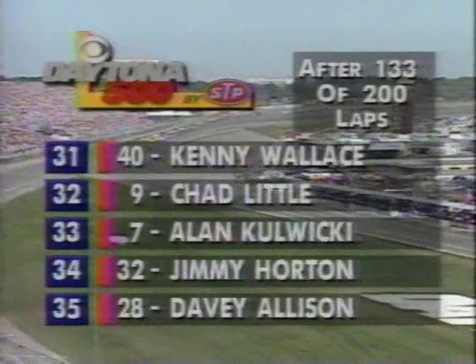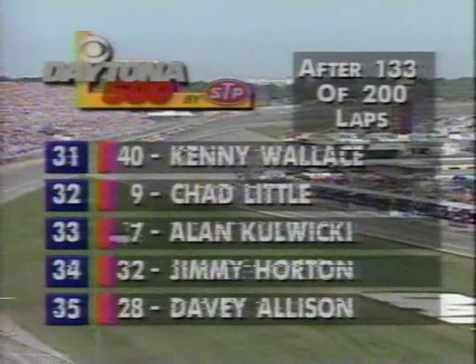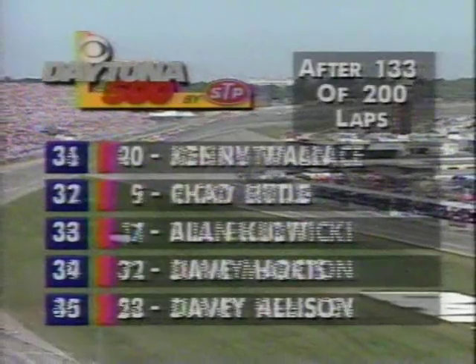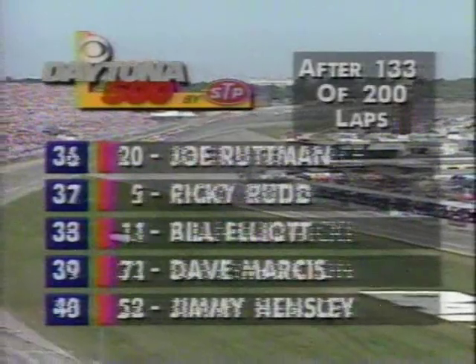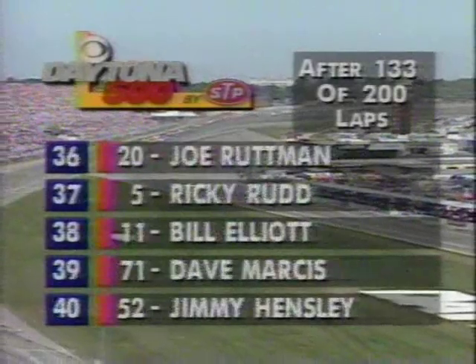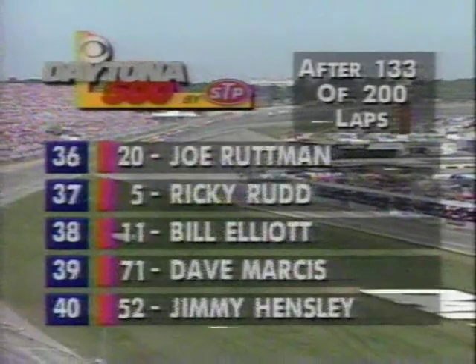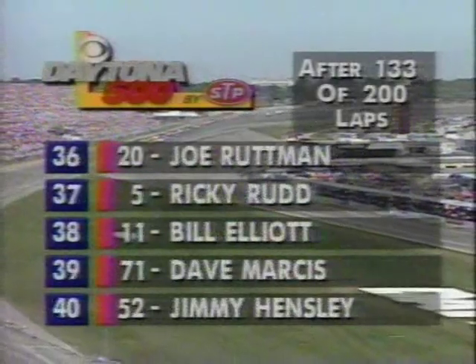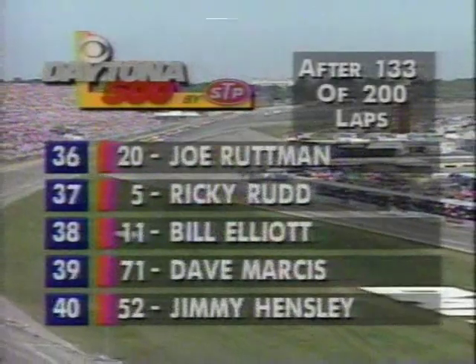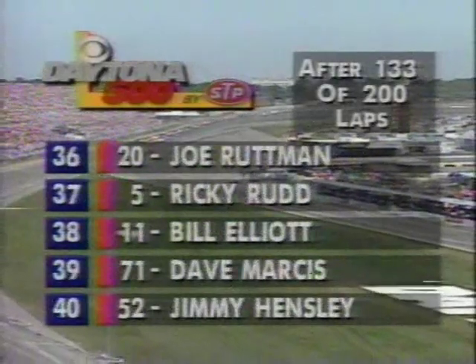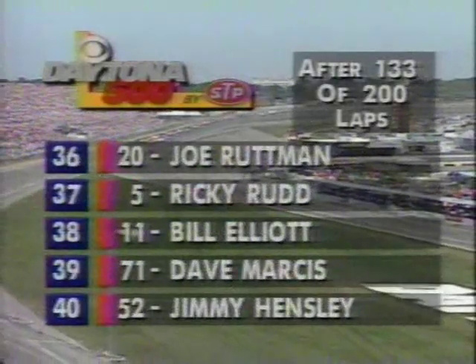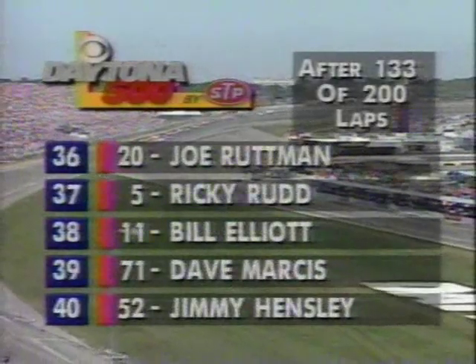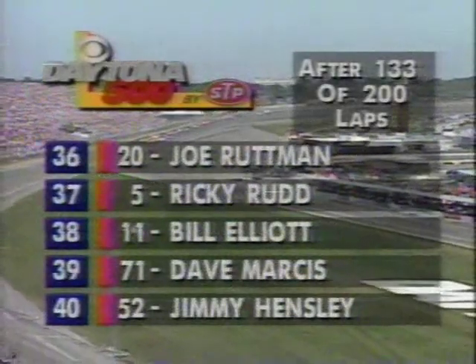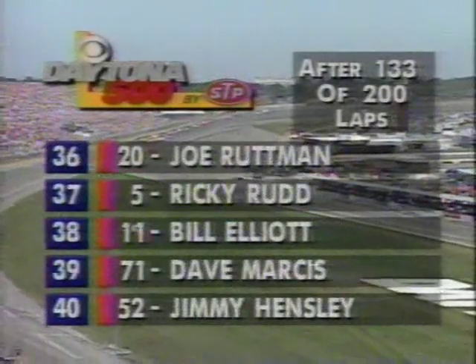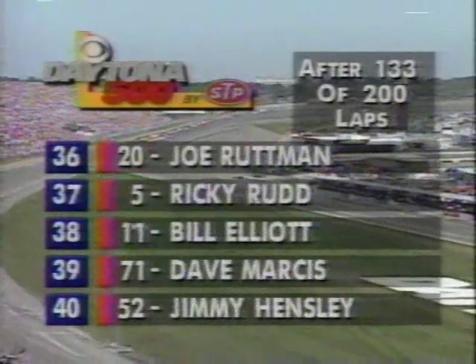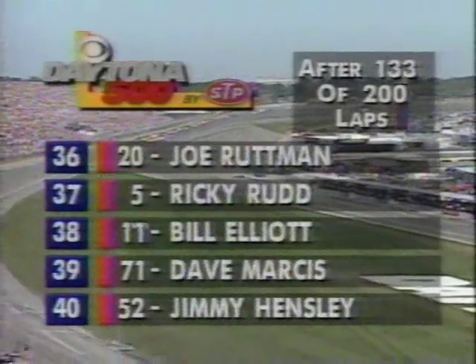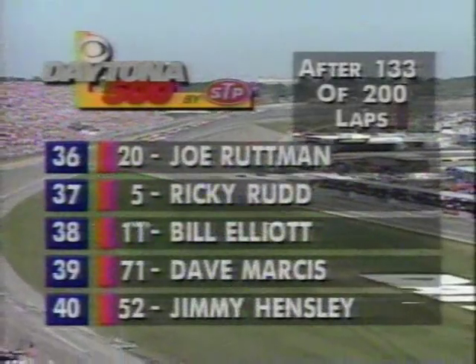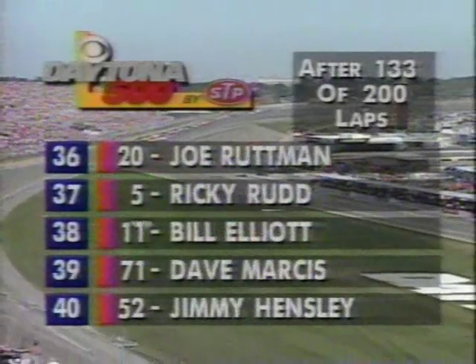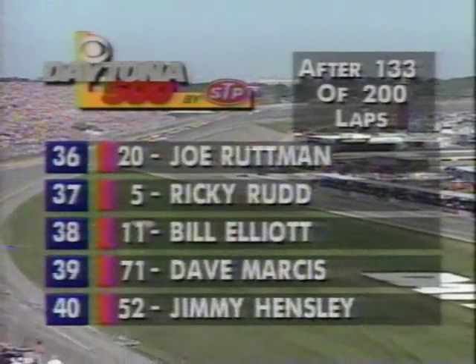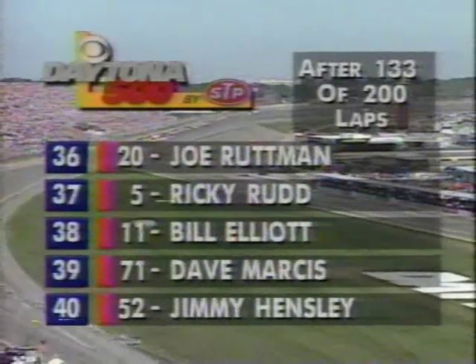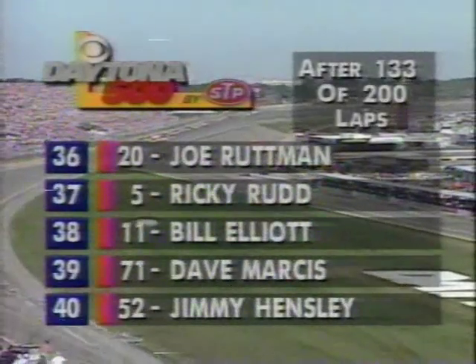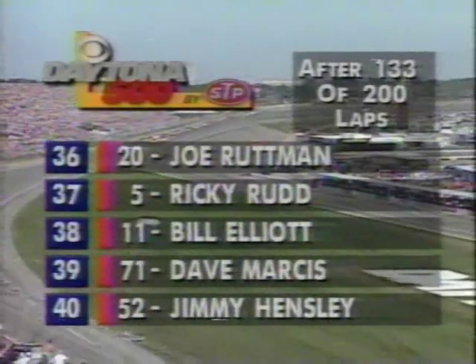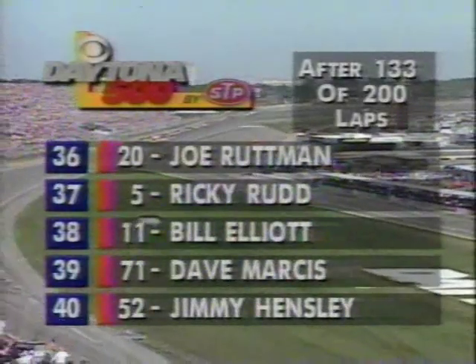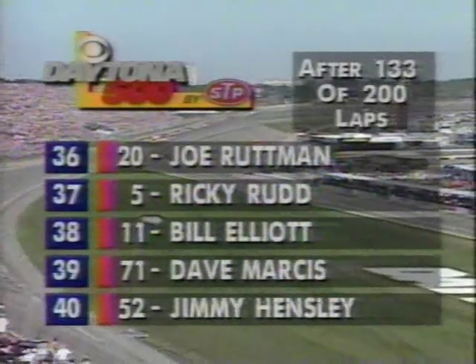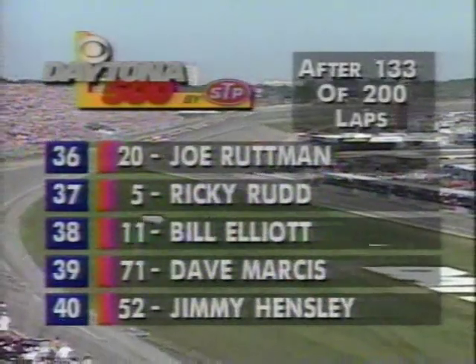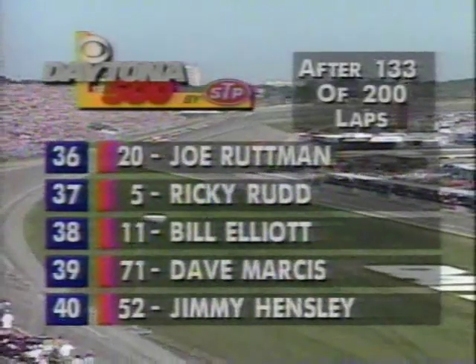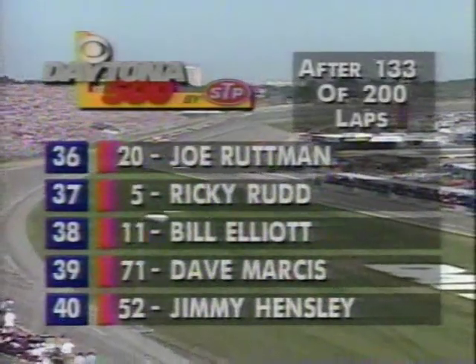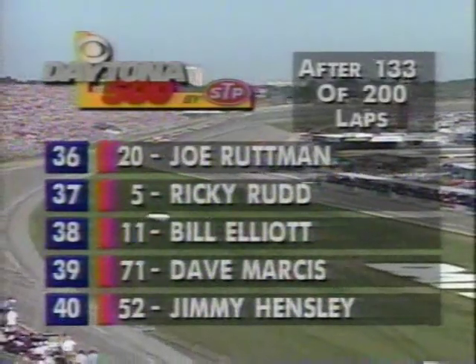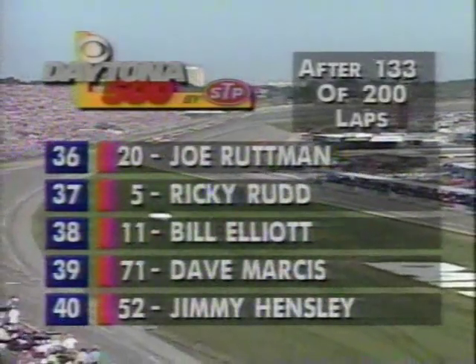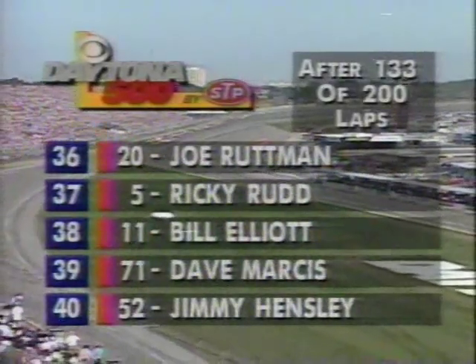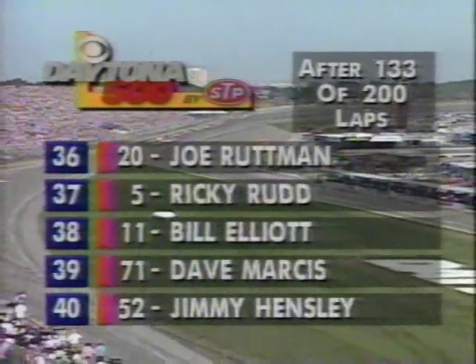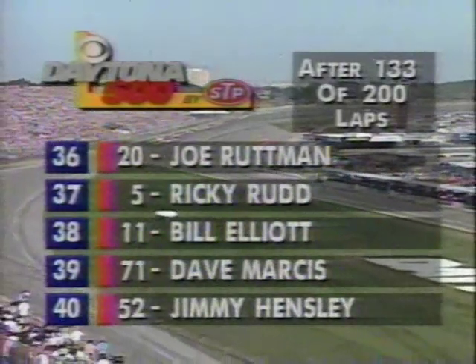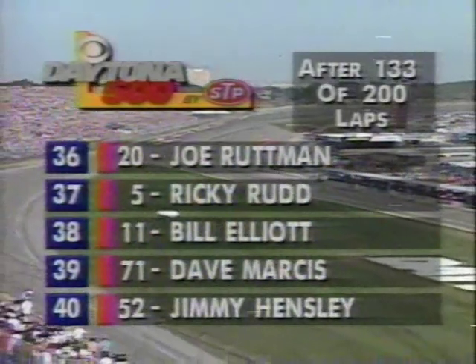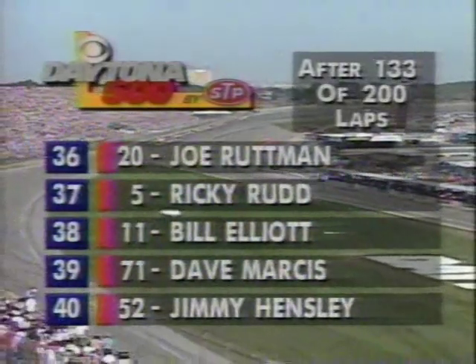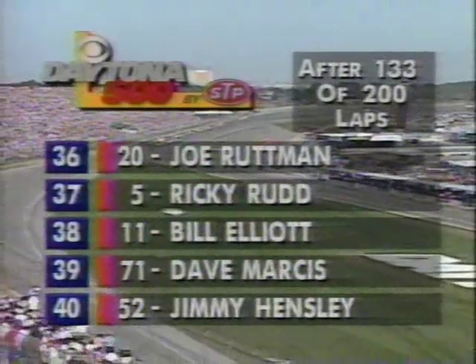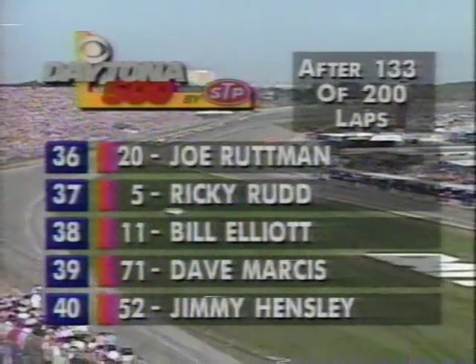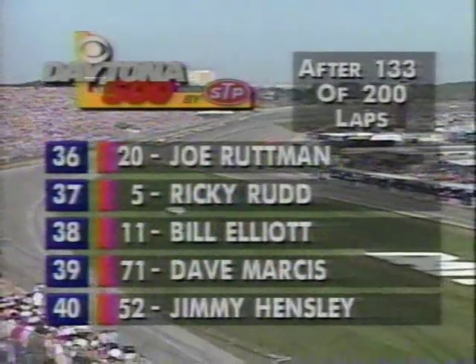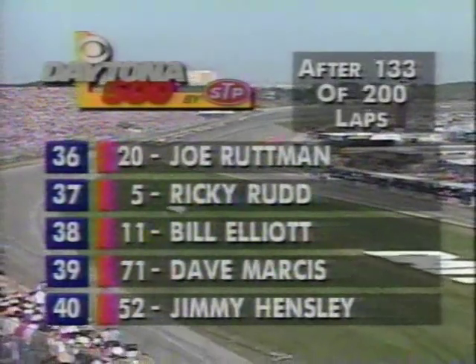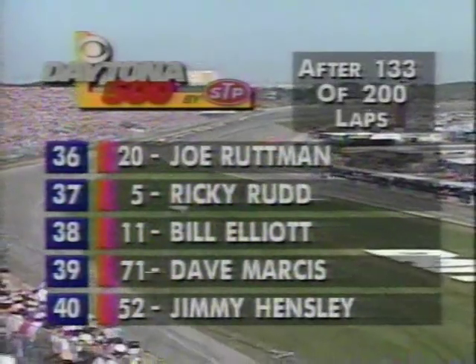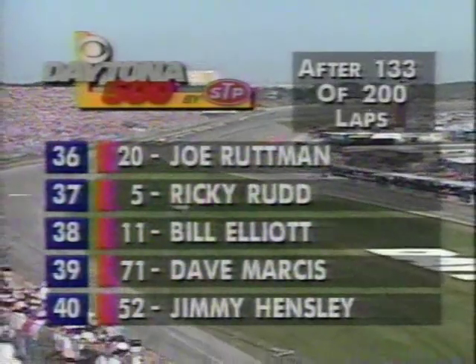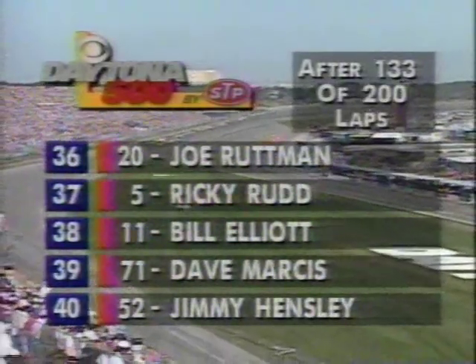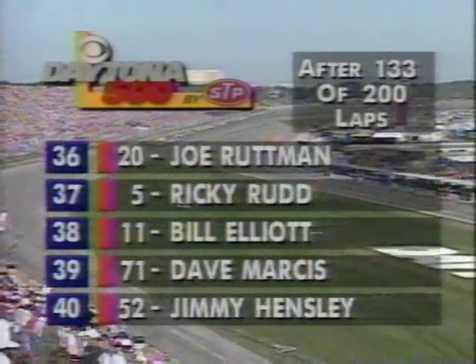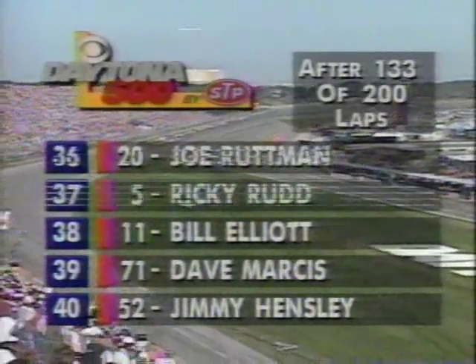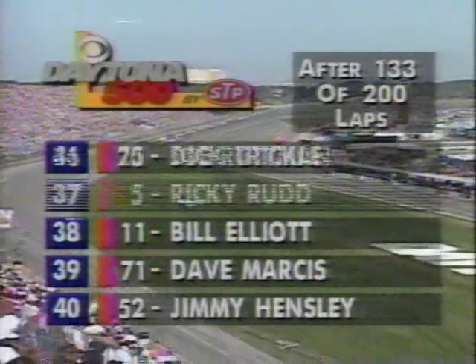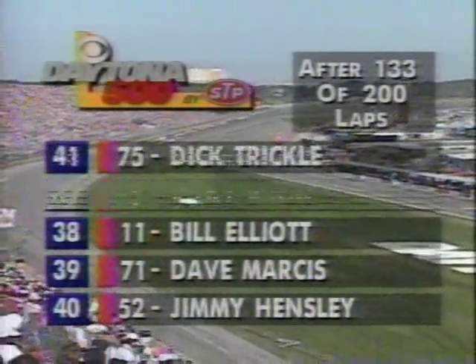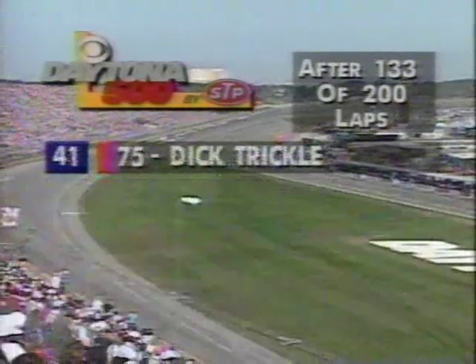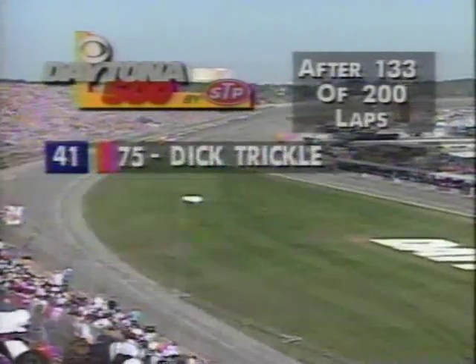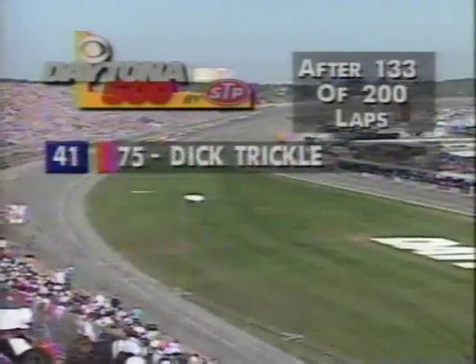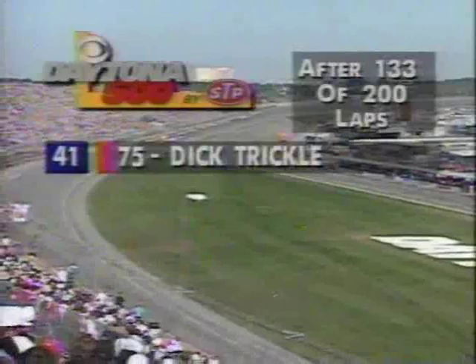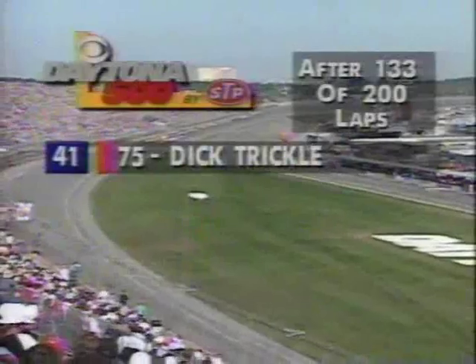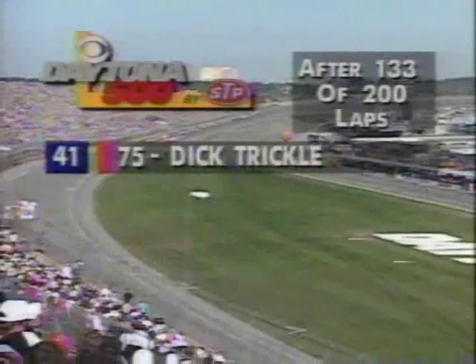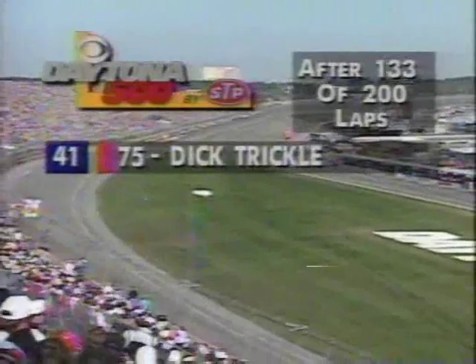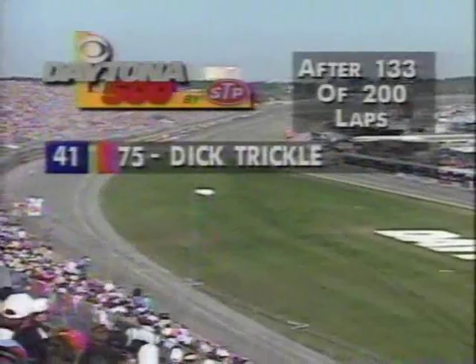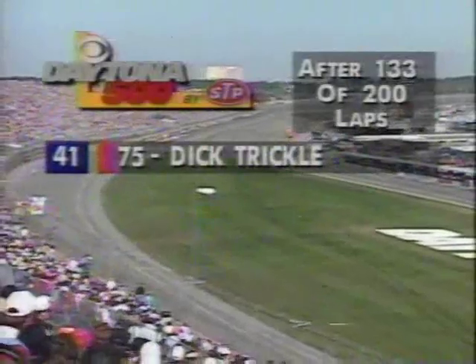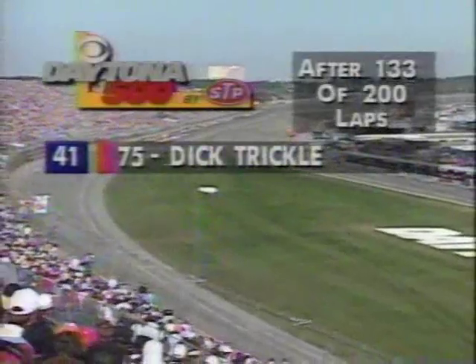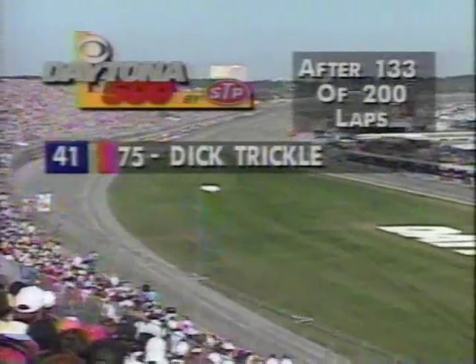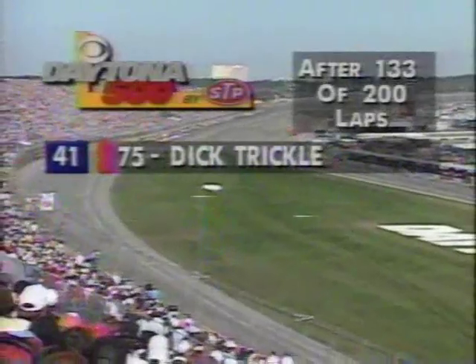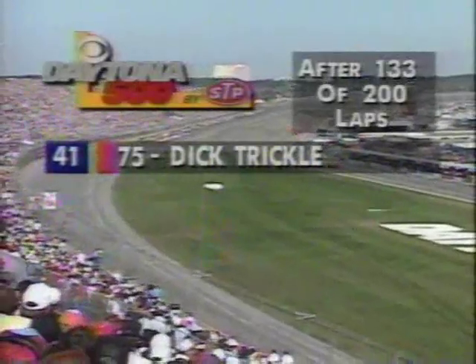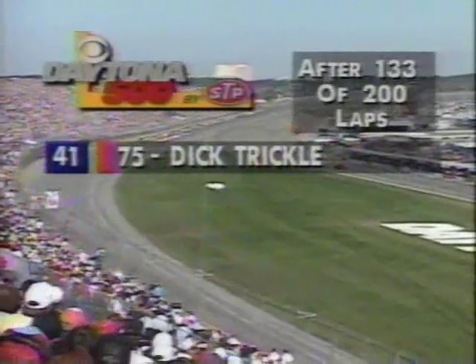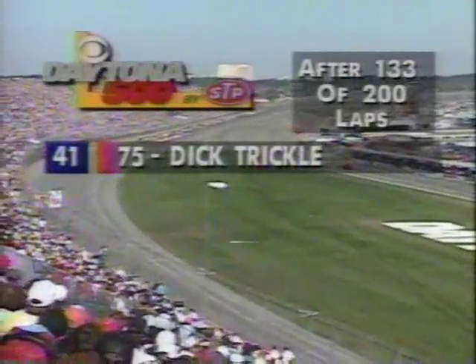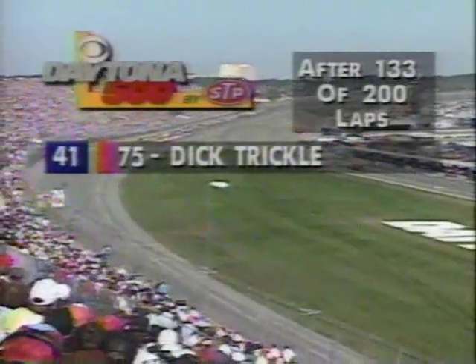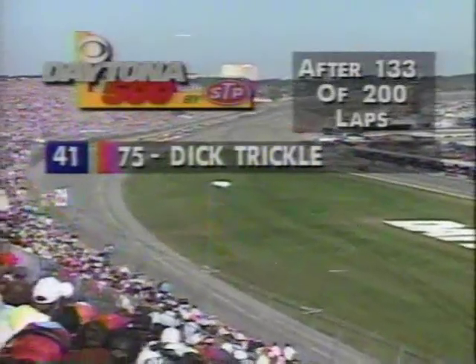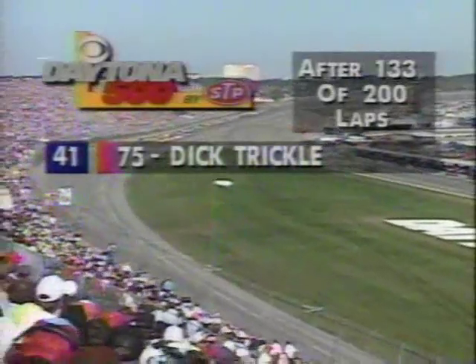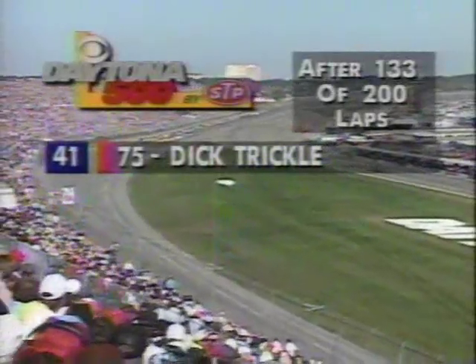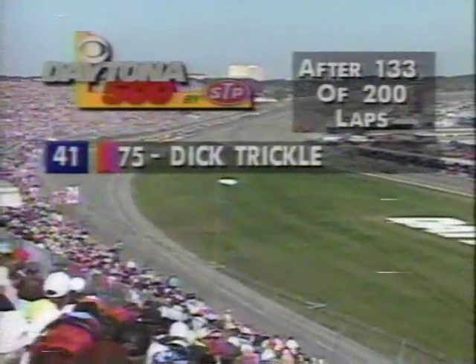Let's see how far back Davy Allison is. Getting set on a restart here — Hensley, Marques — those cars out of the race. Dick Trickle also still running.